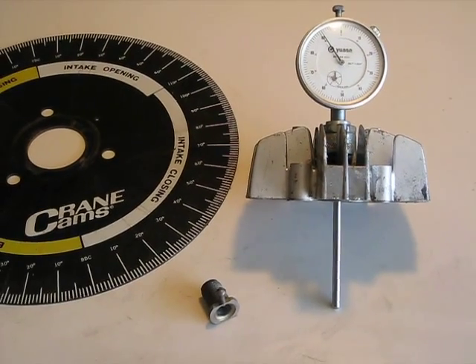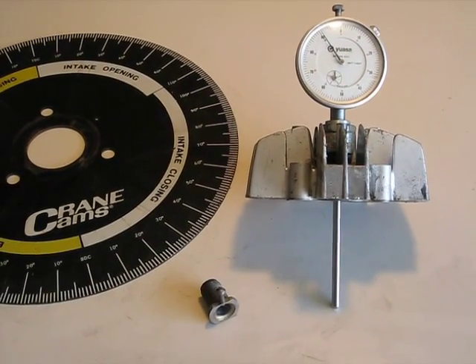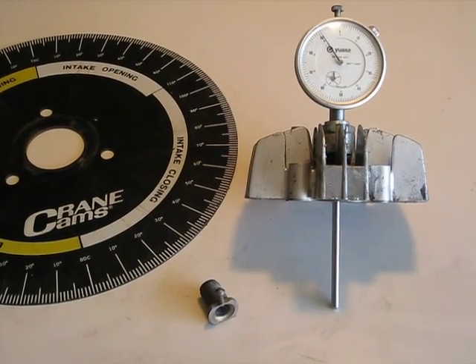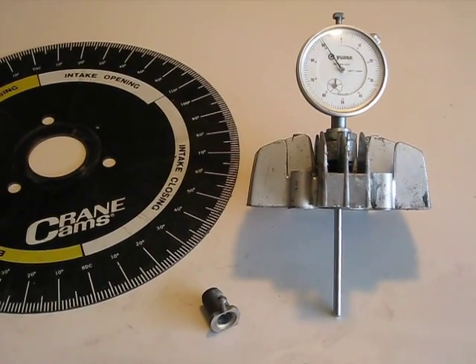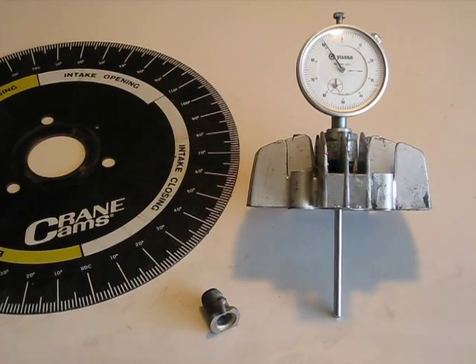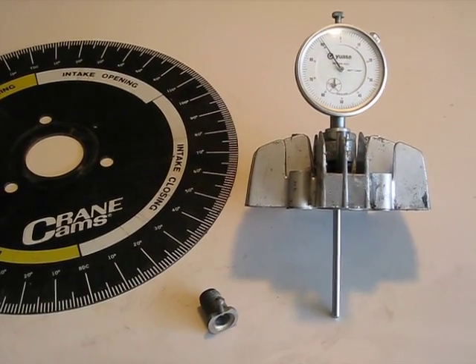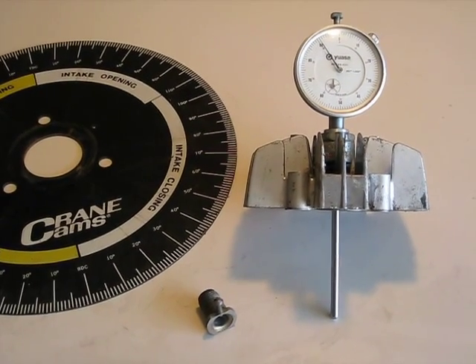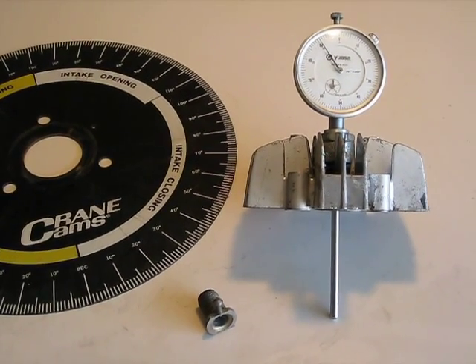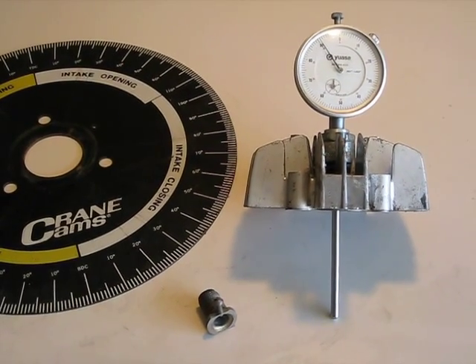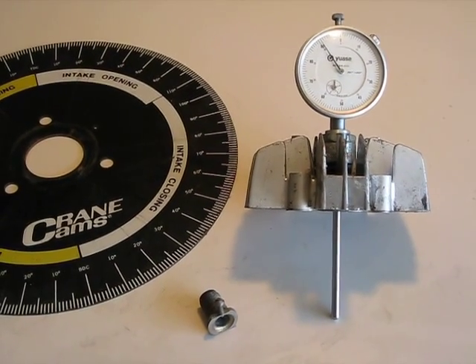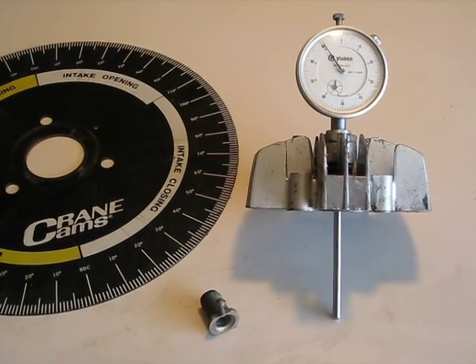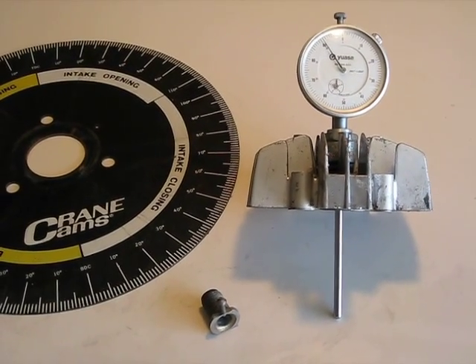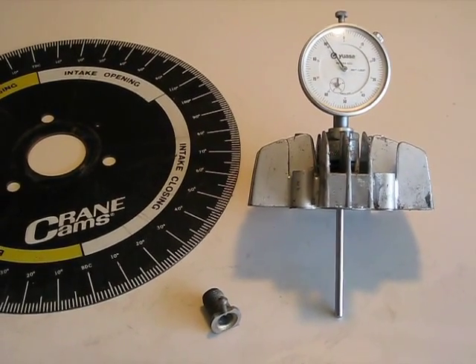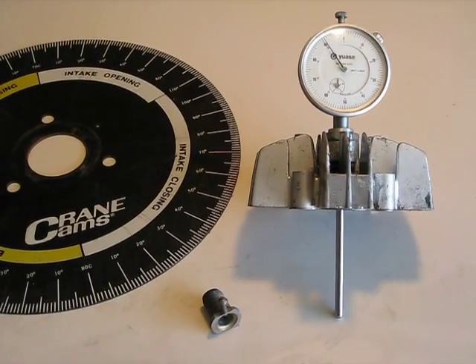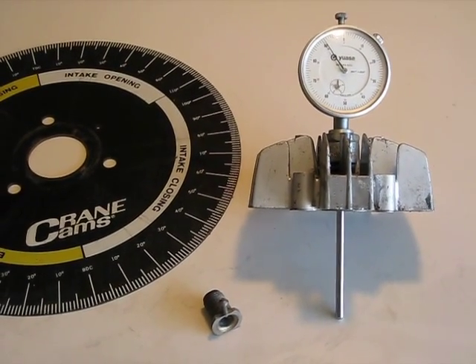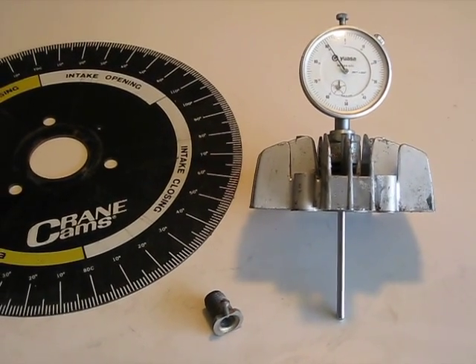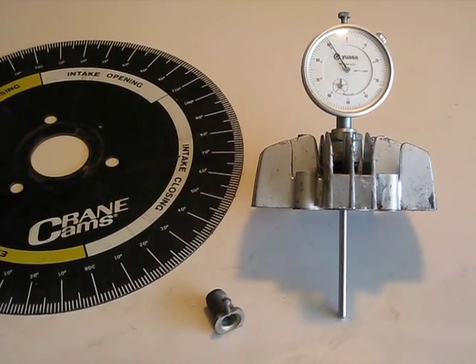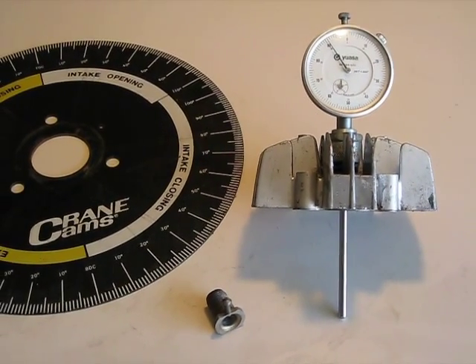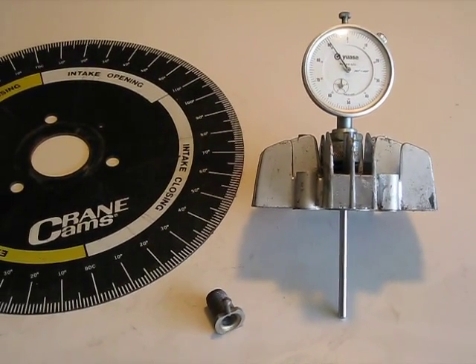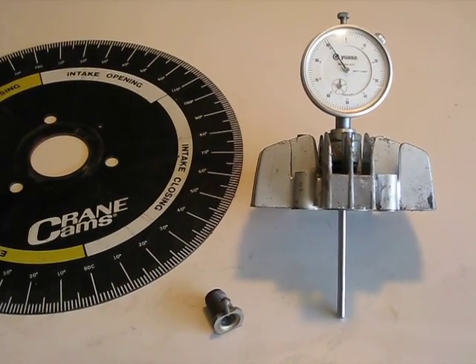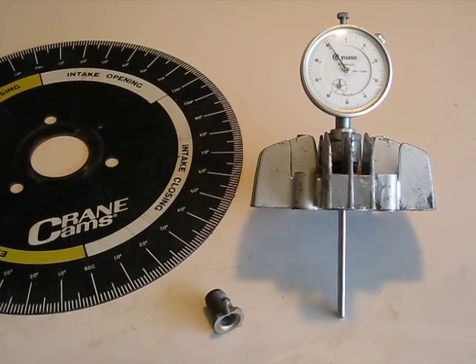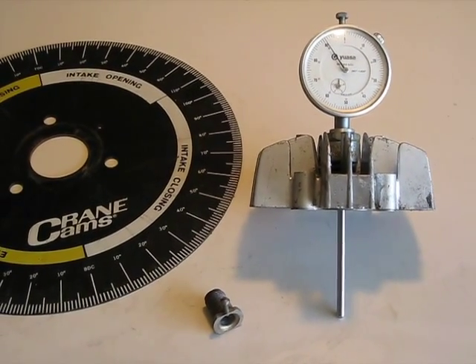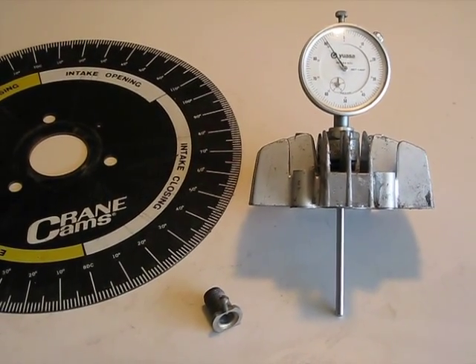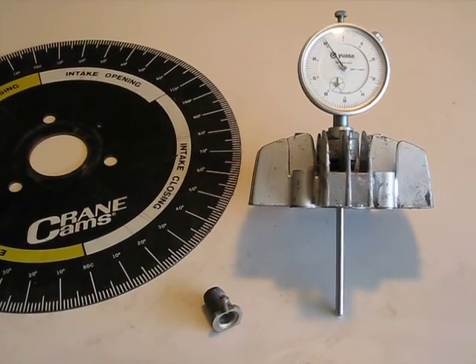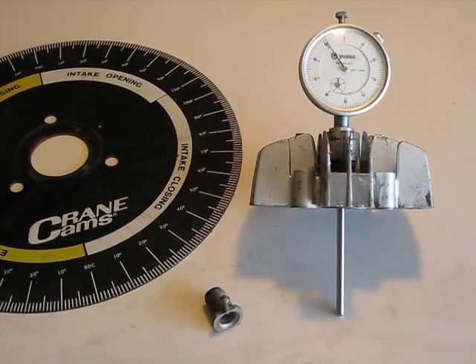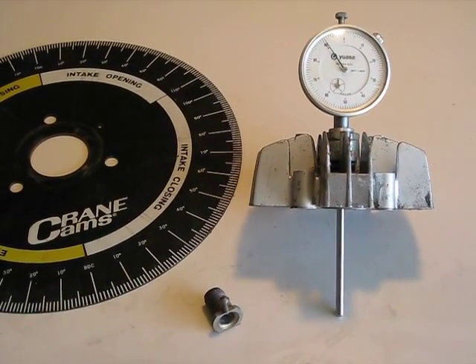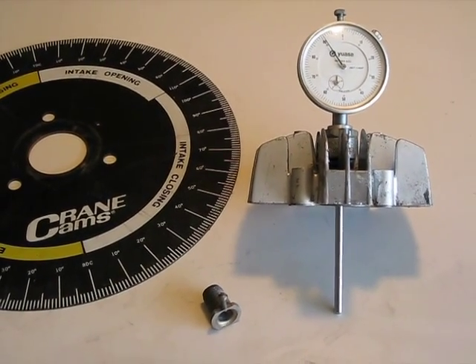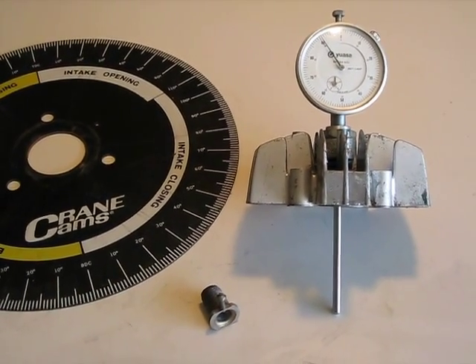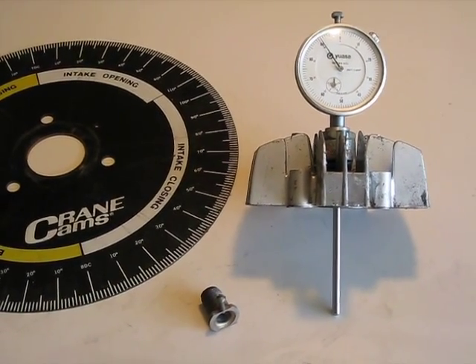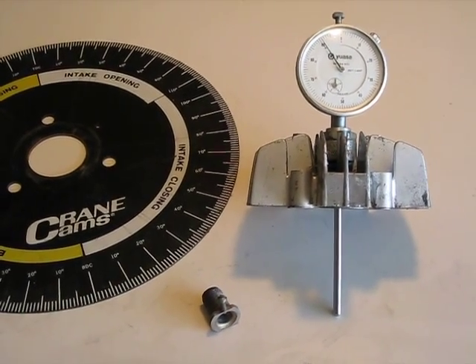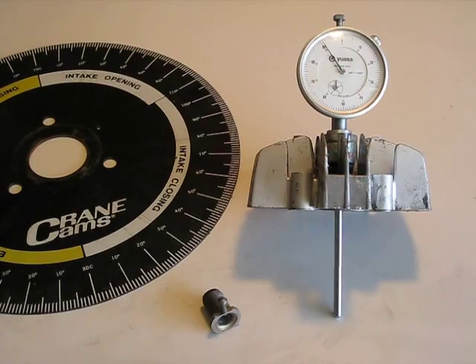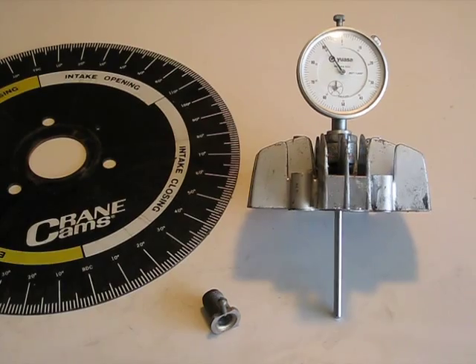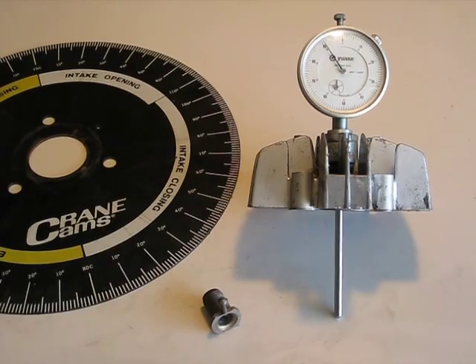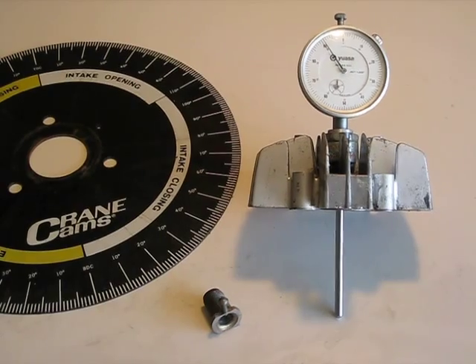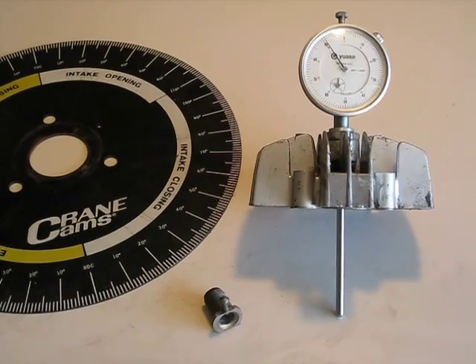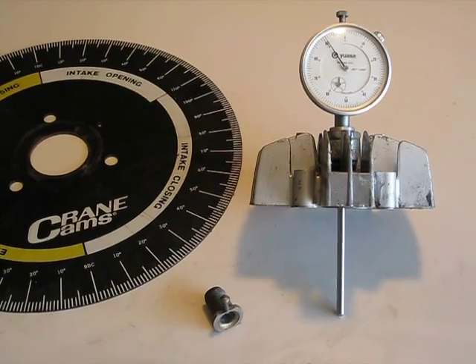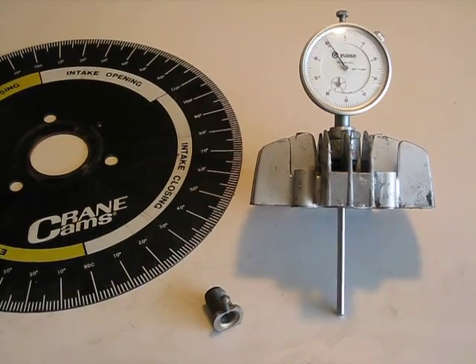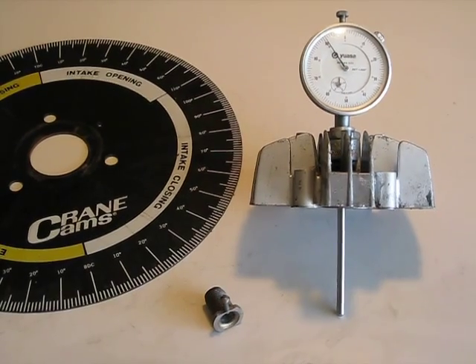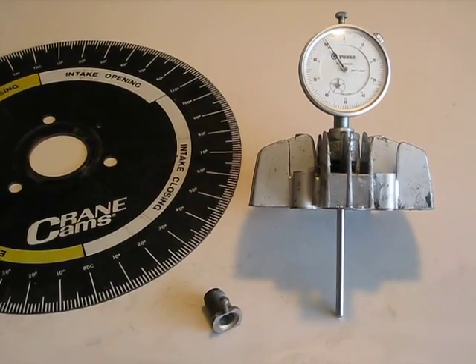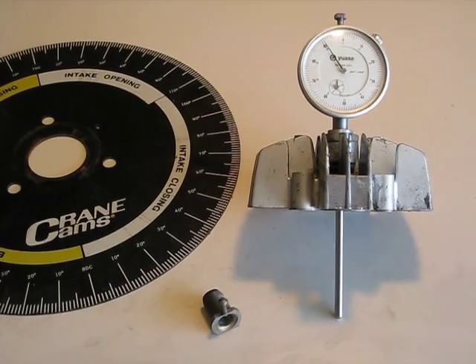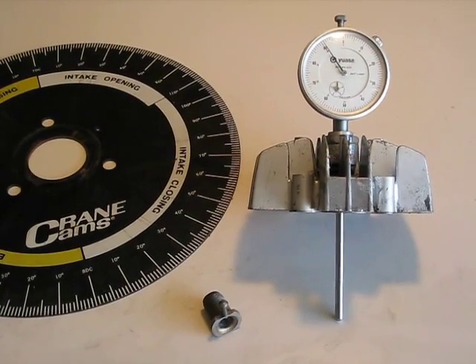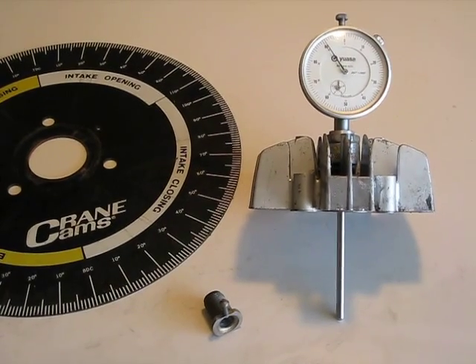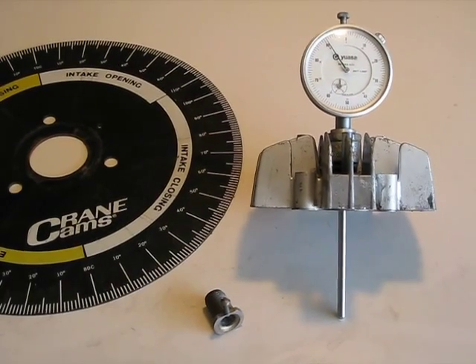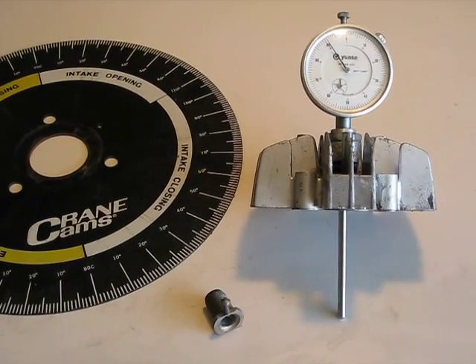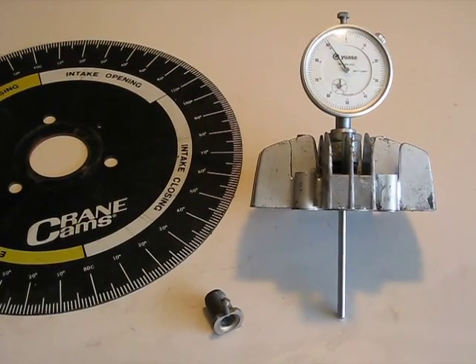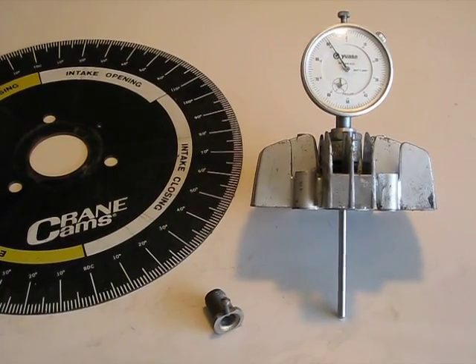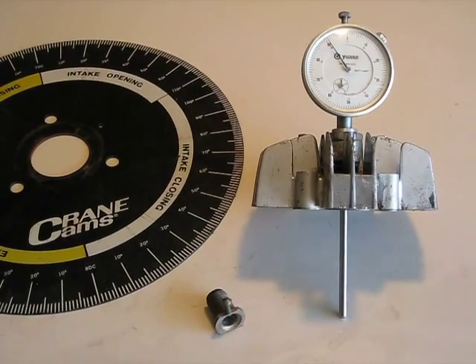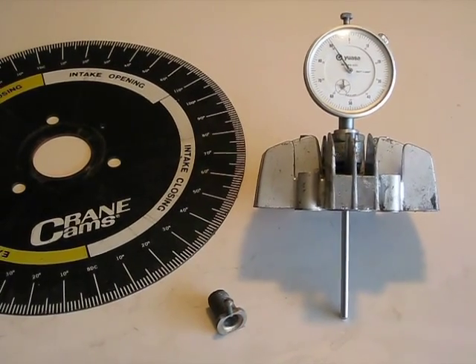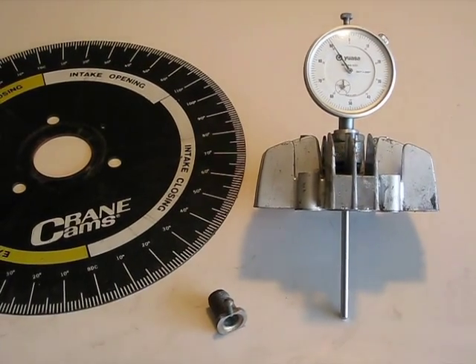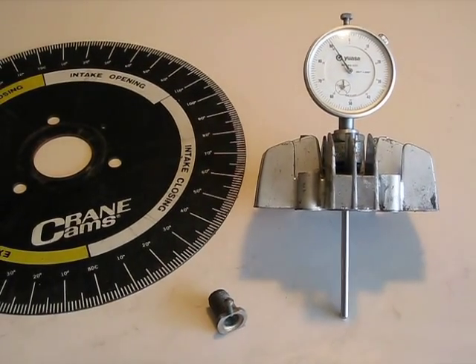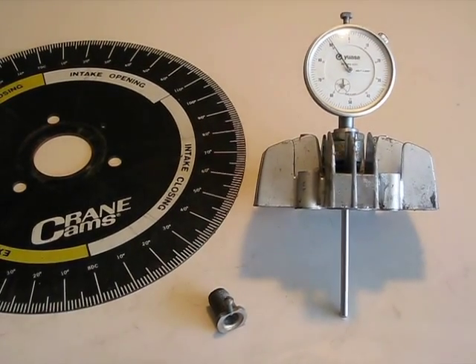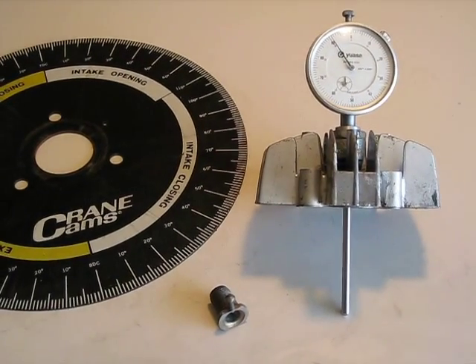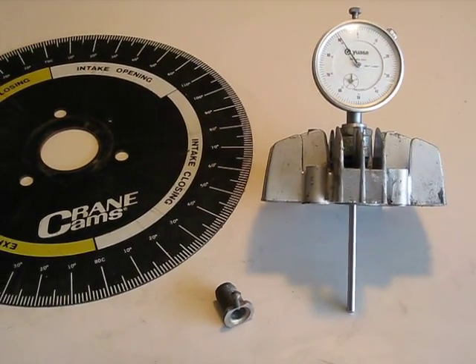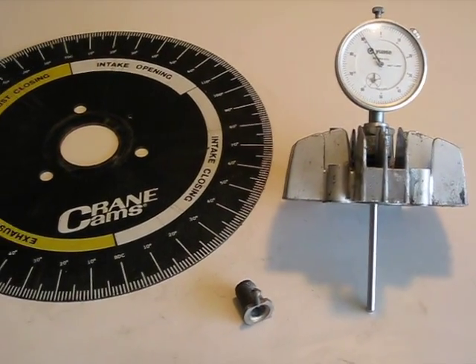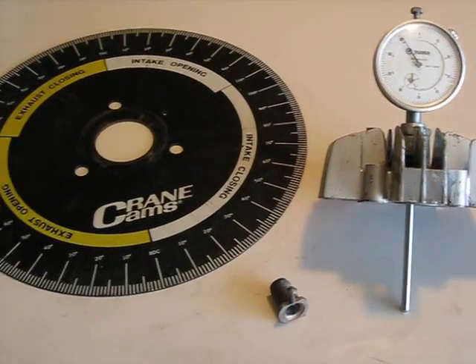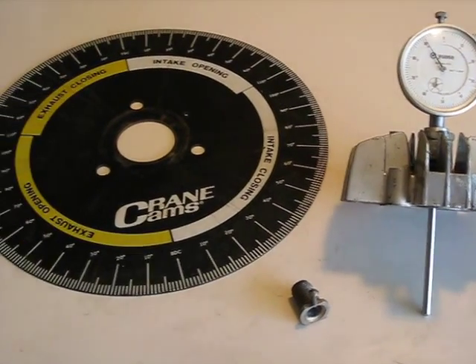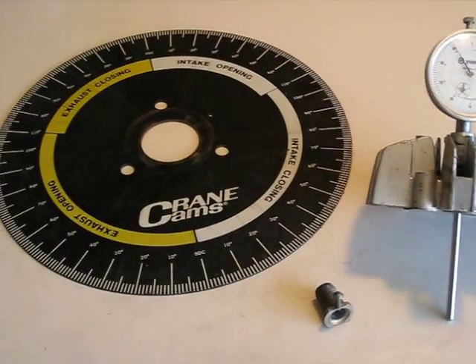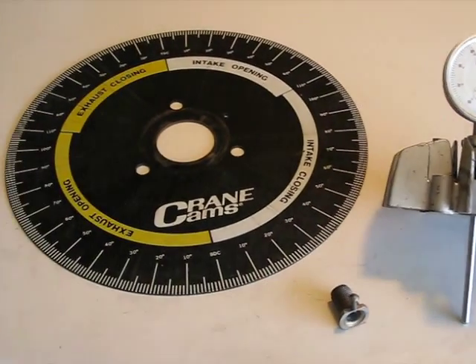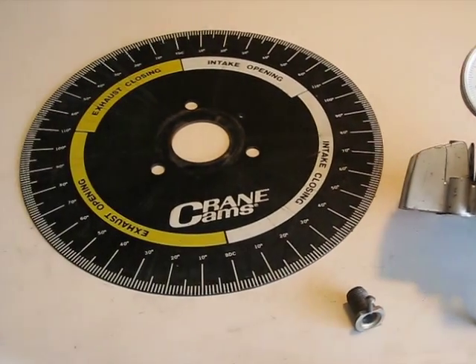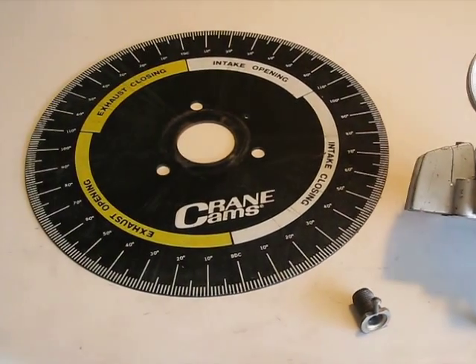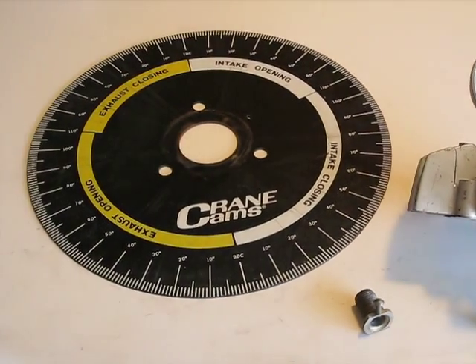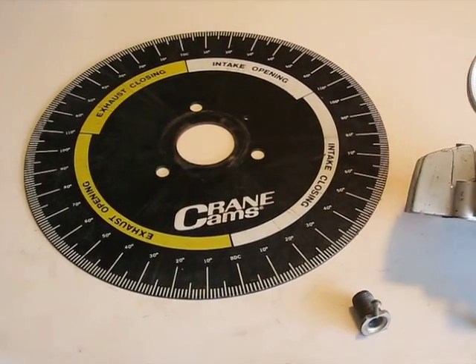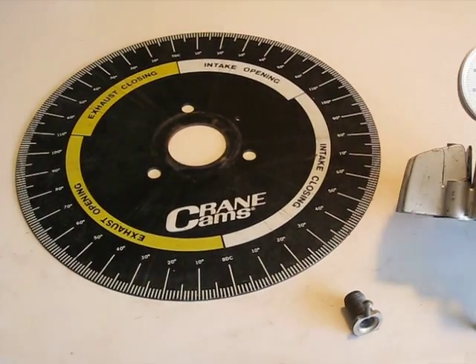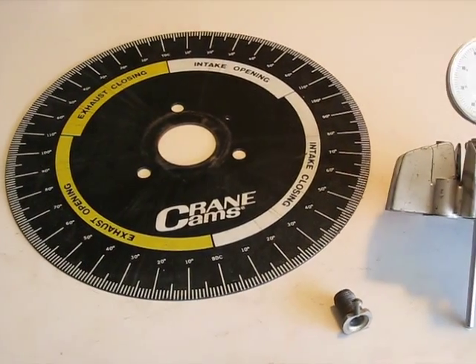And you can check port timing in relation to bottom dead center, top dead center, with the use of a degree wheel.